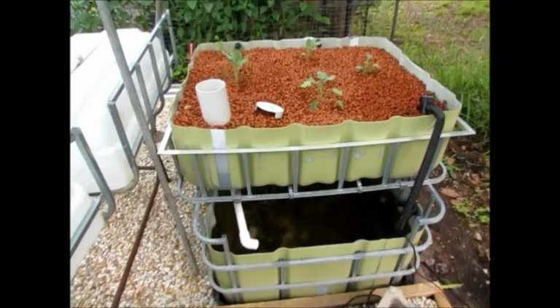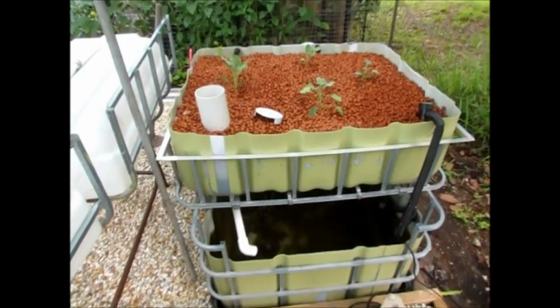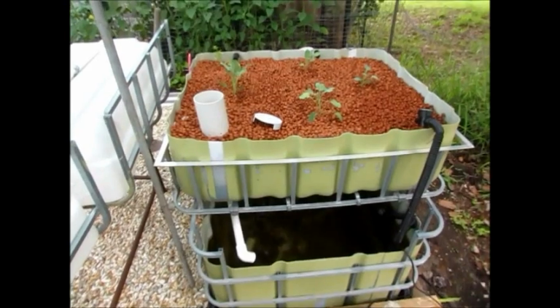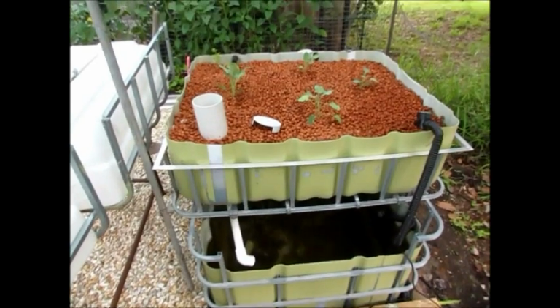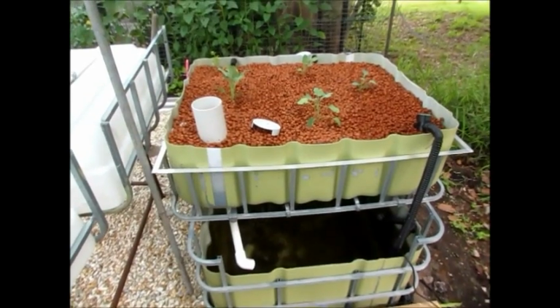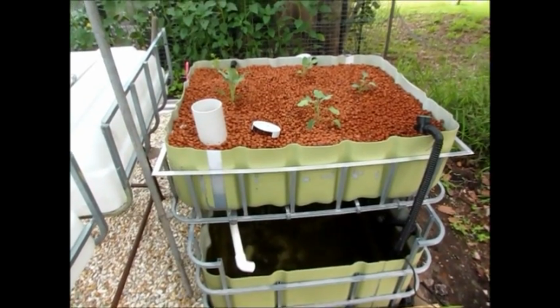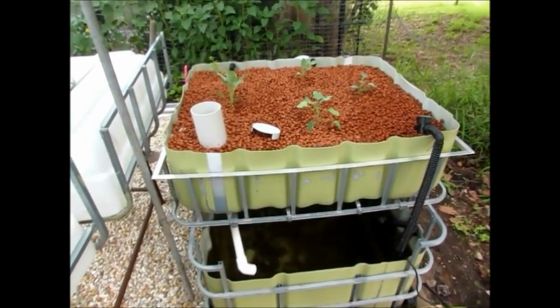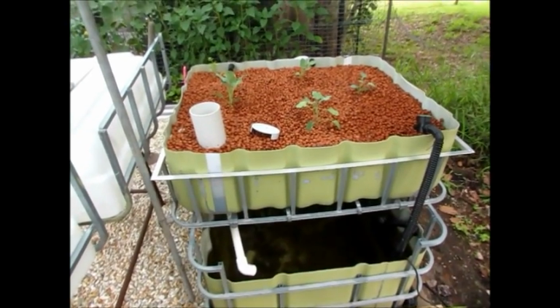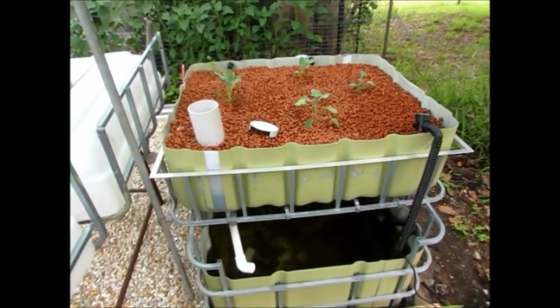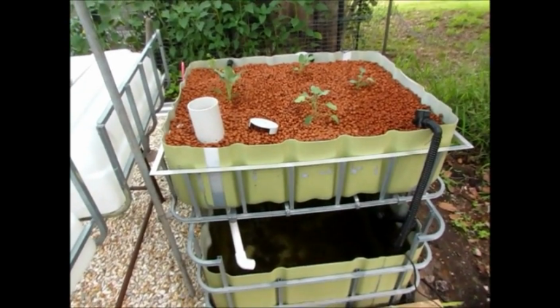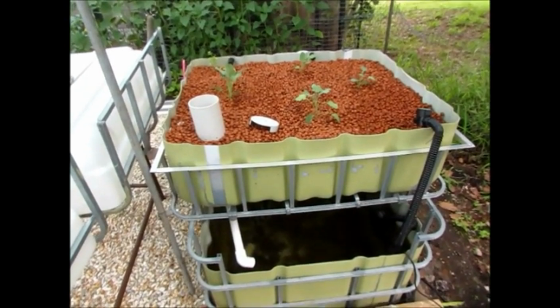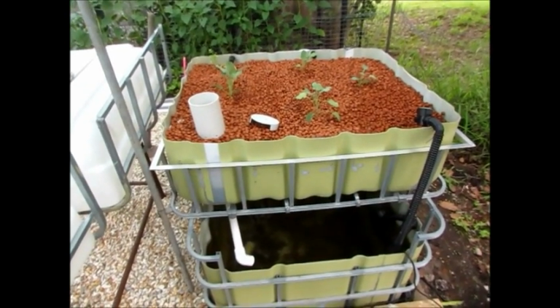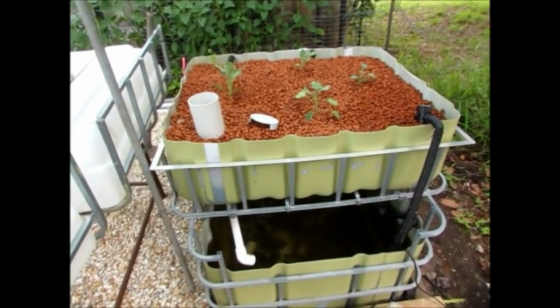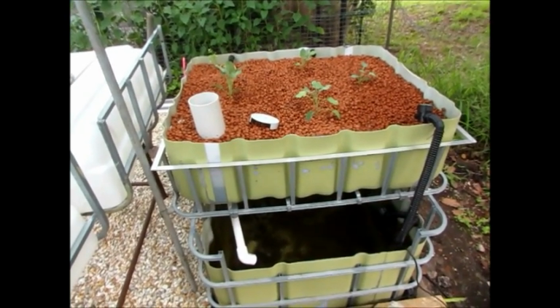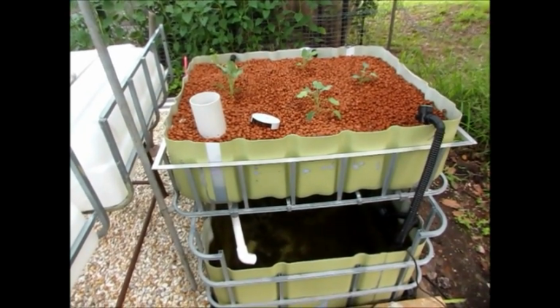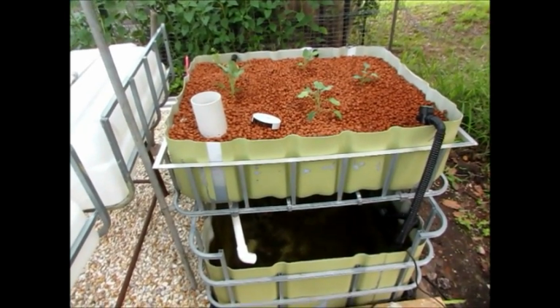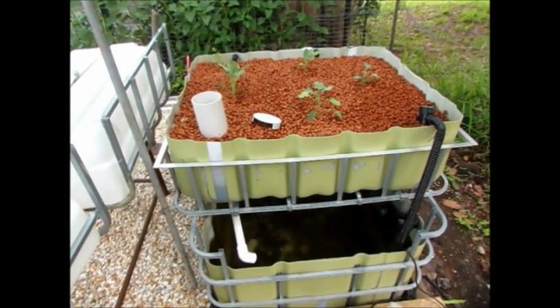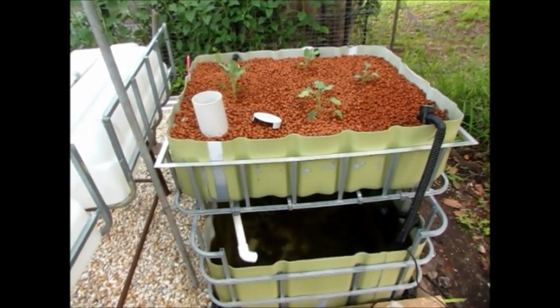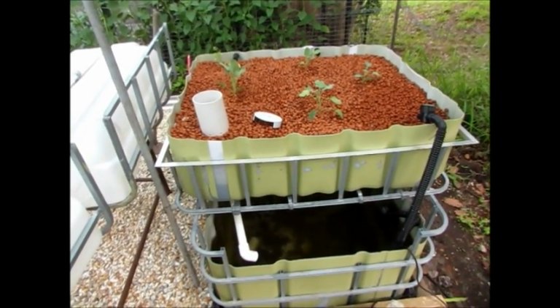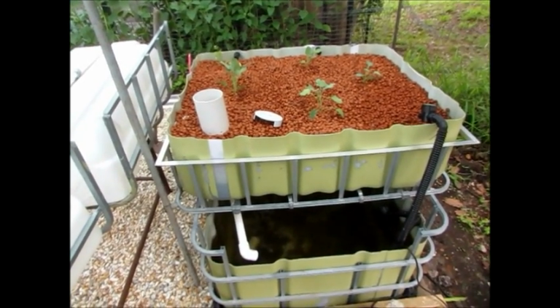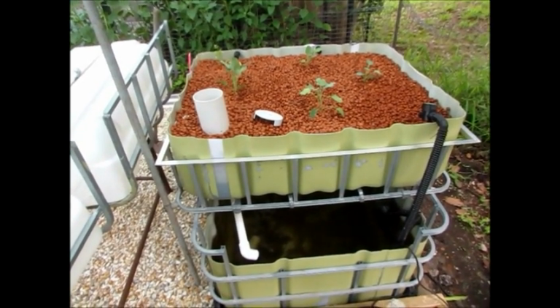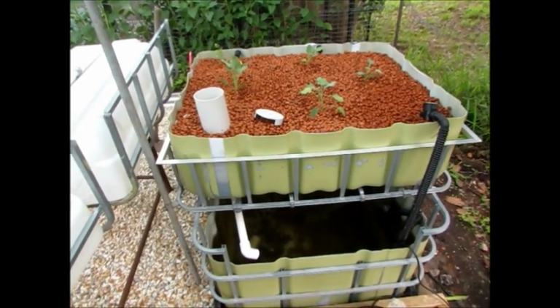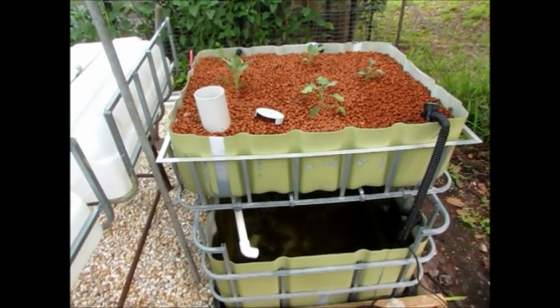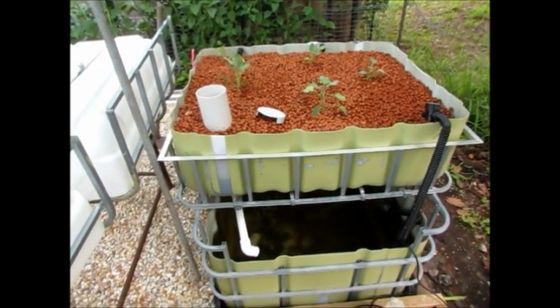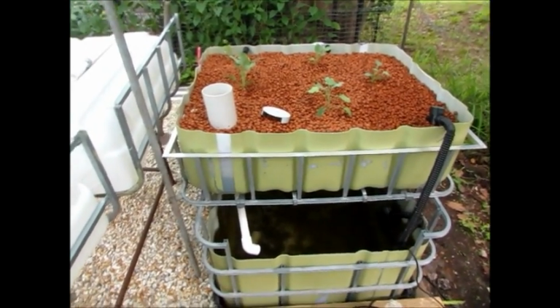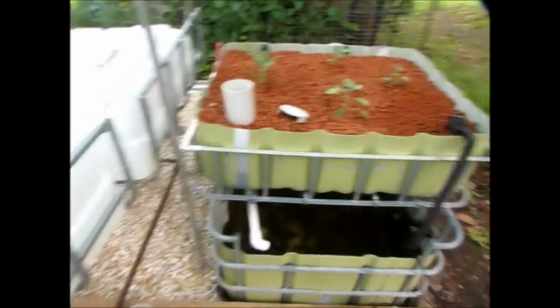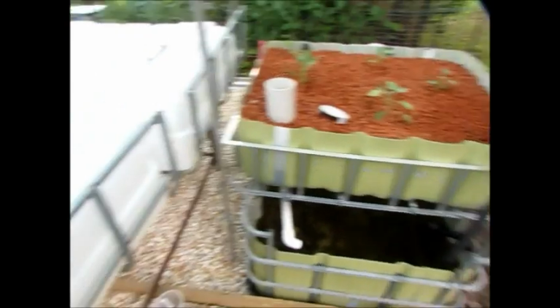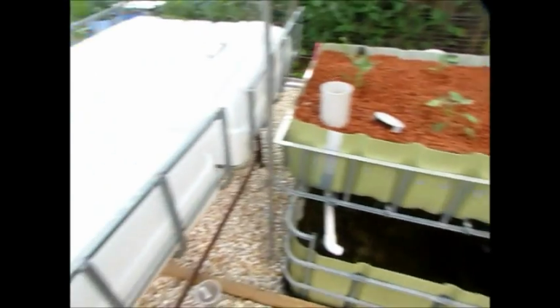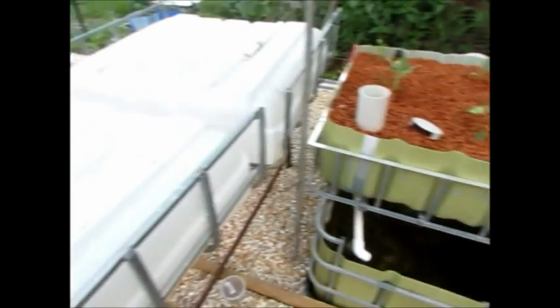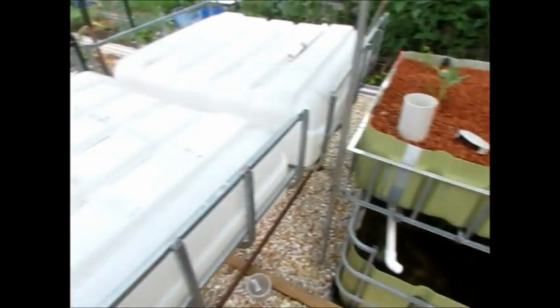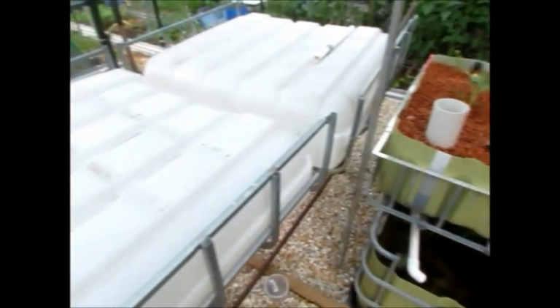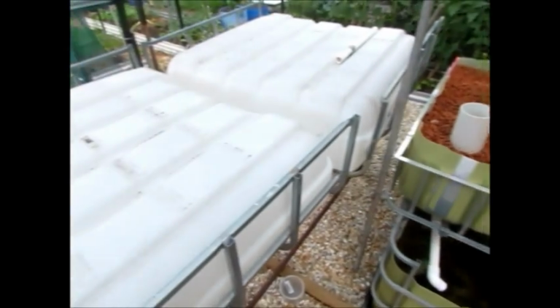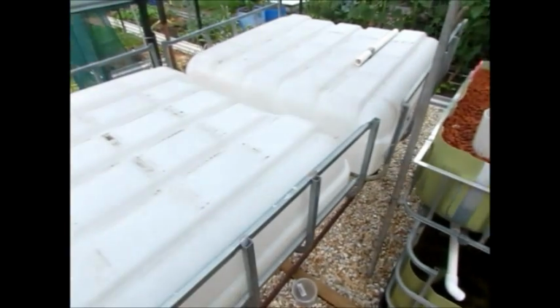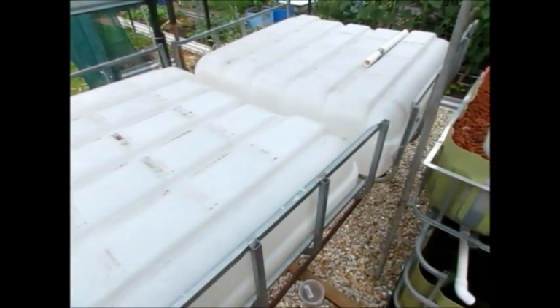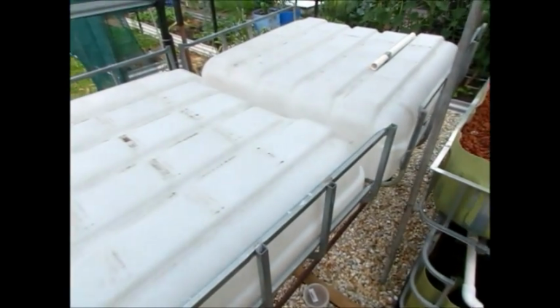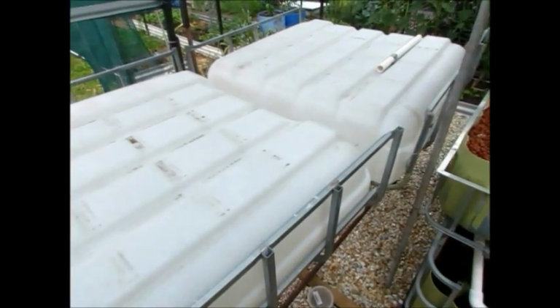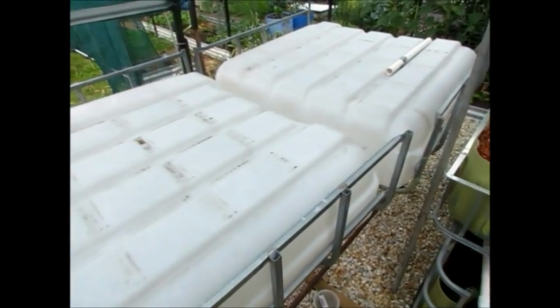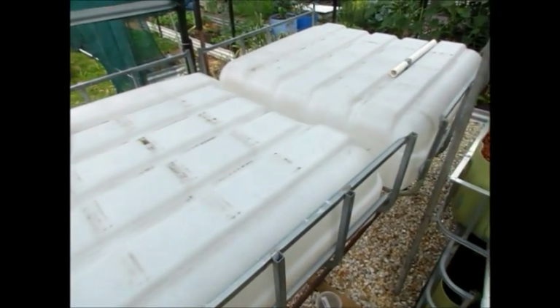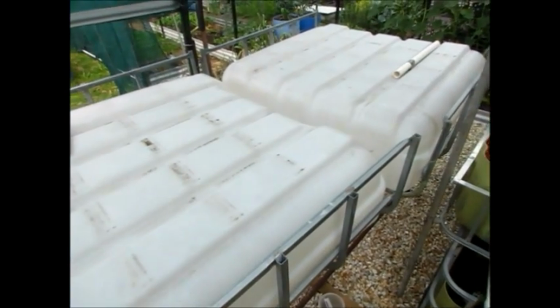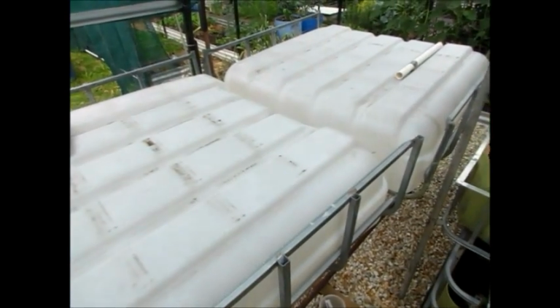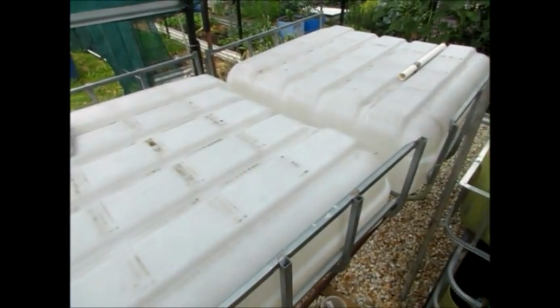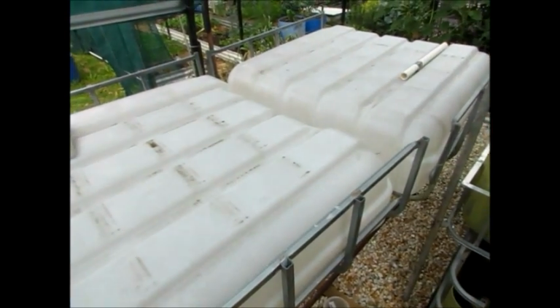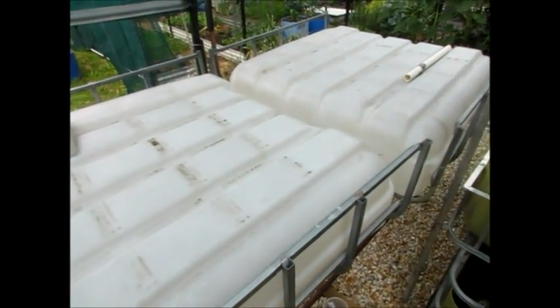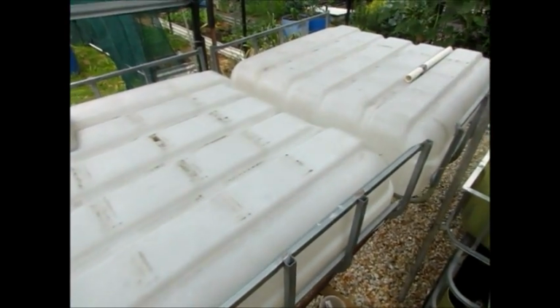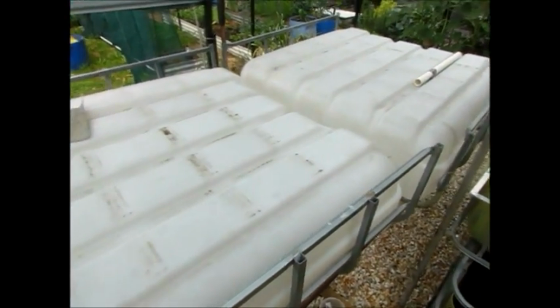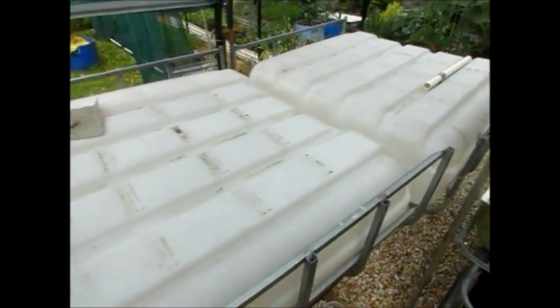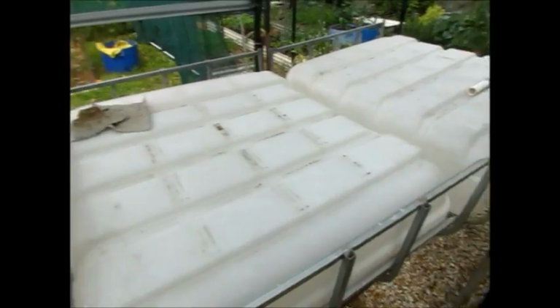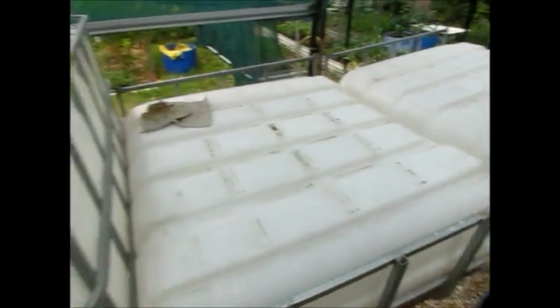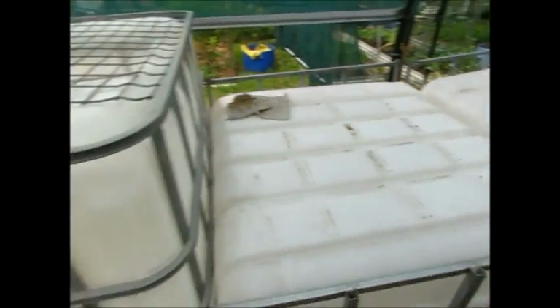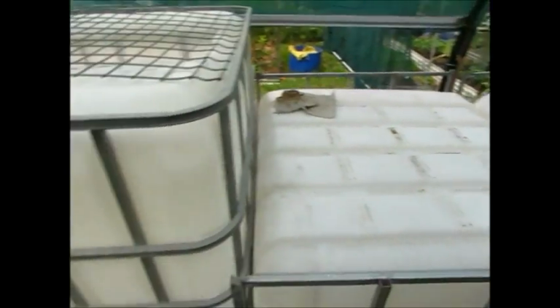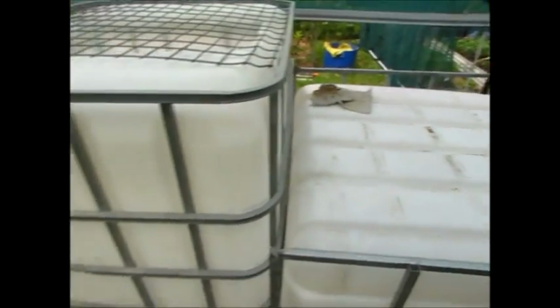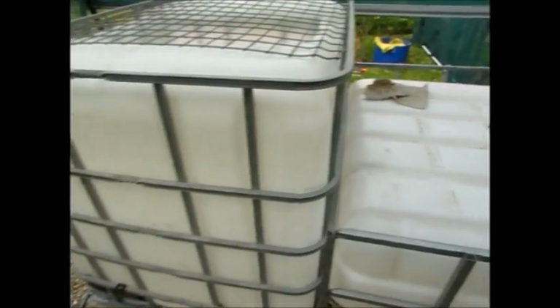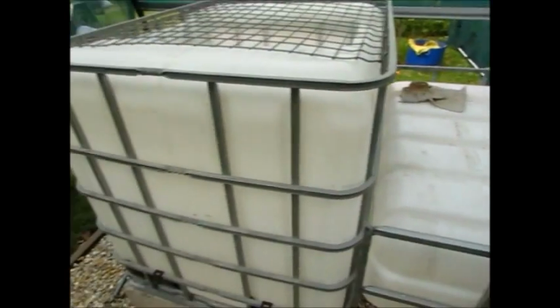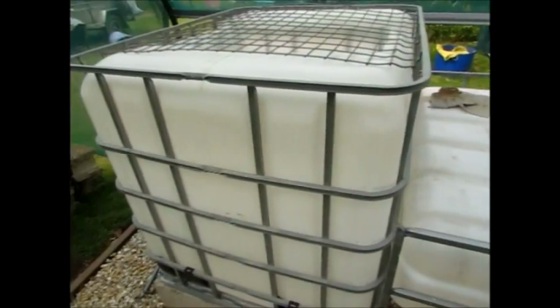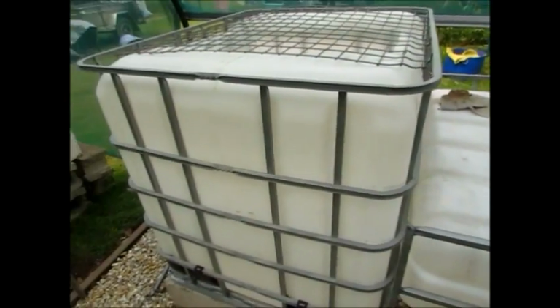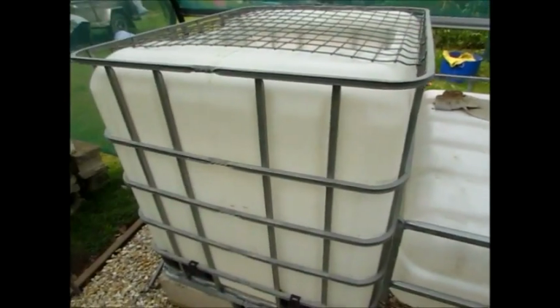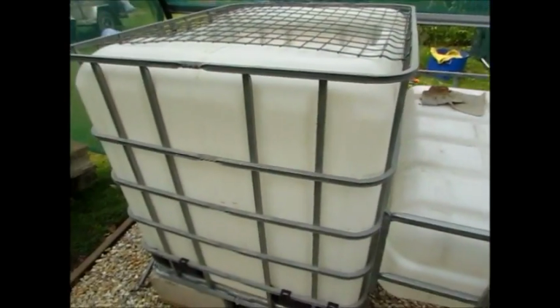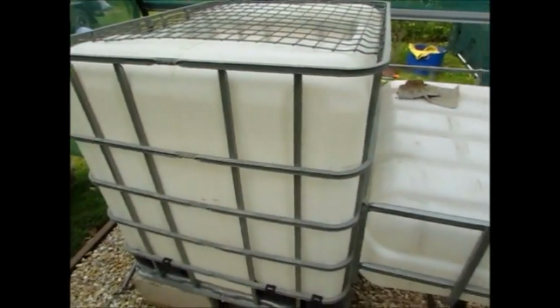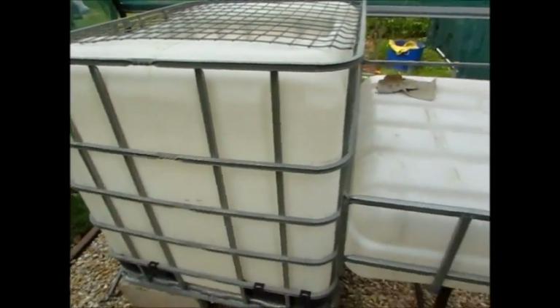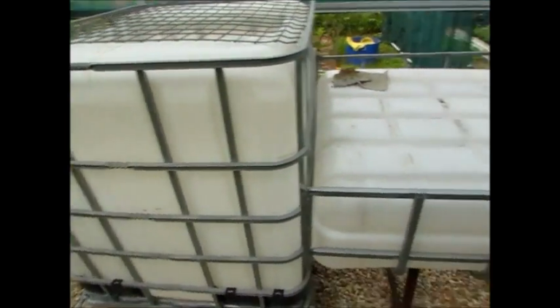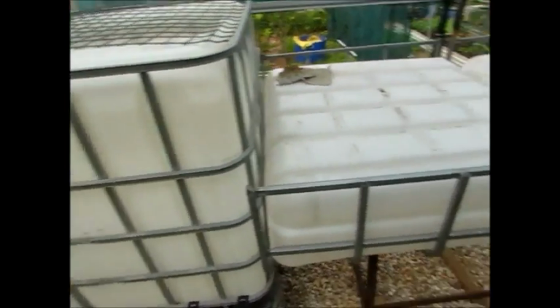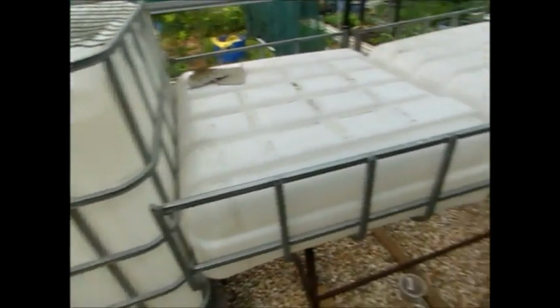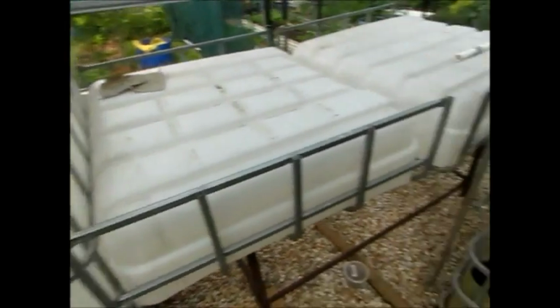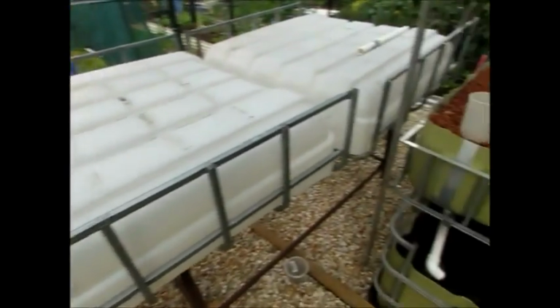This is the IBC system as it stands today. I've just got these grow beds — they're not hooked up, and neither is the fish tank as of yet.